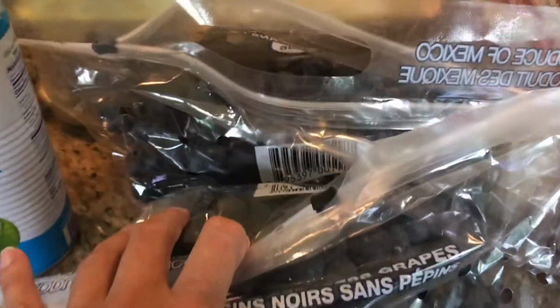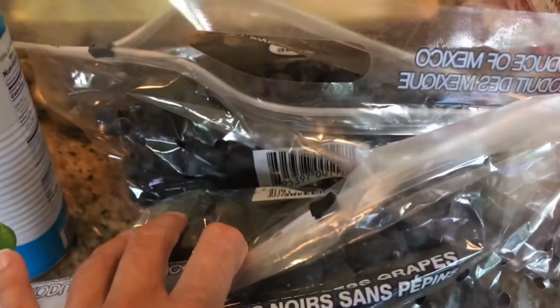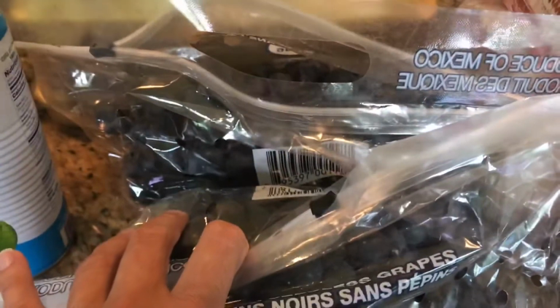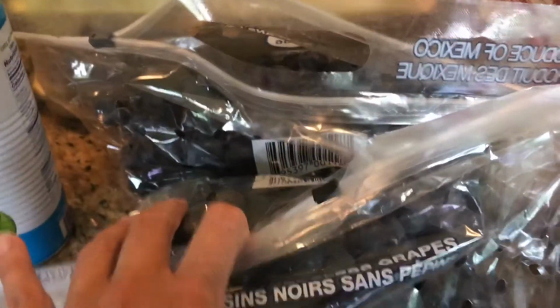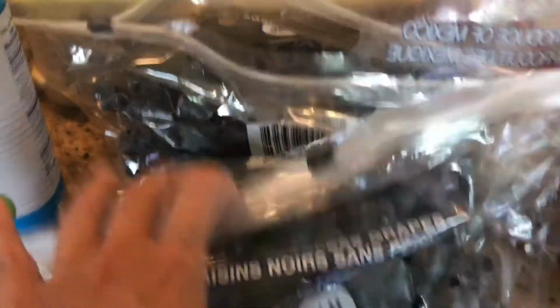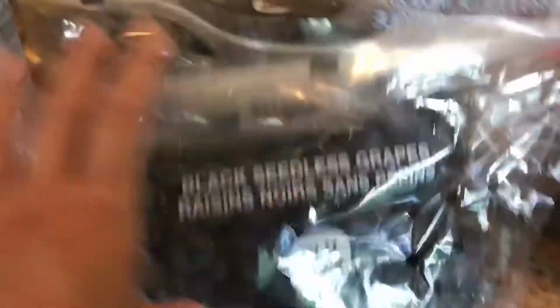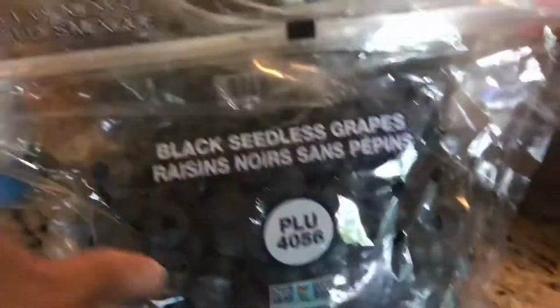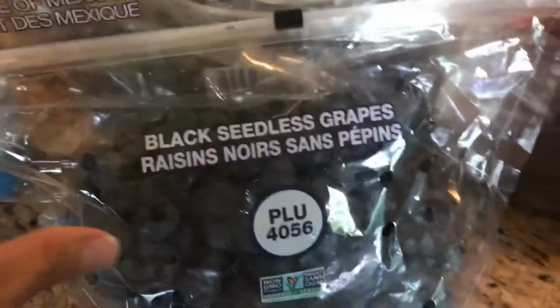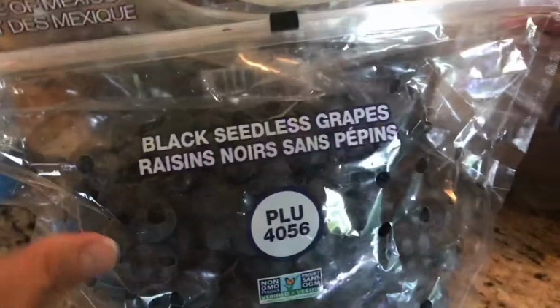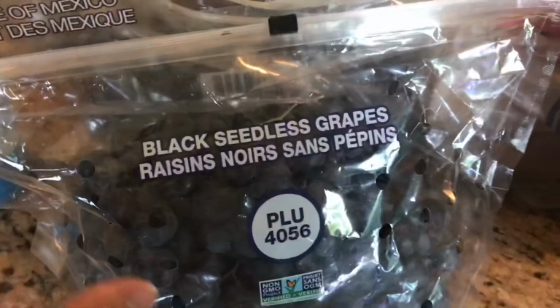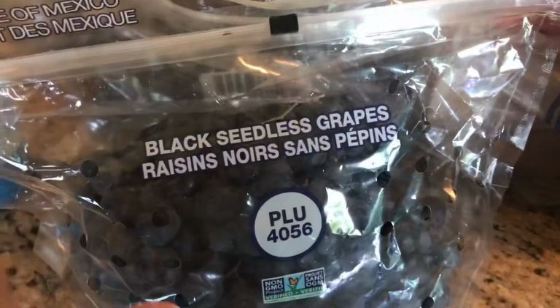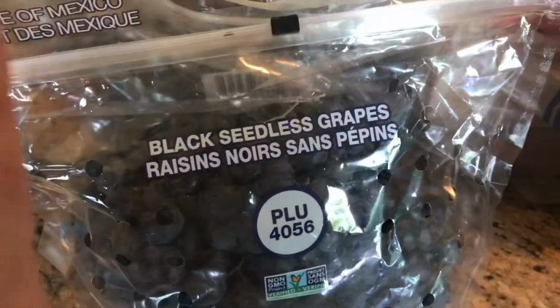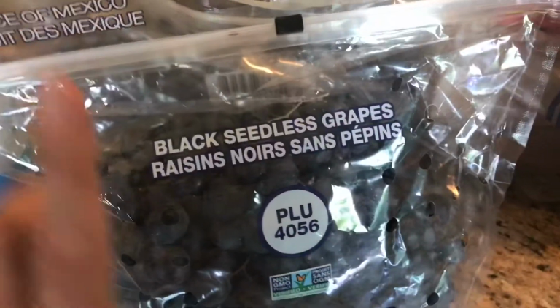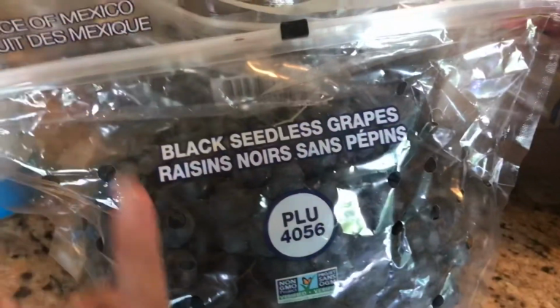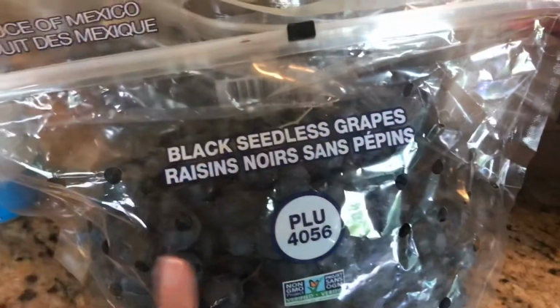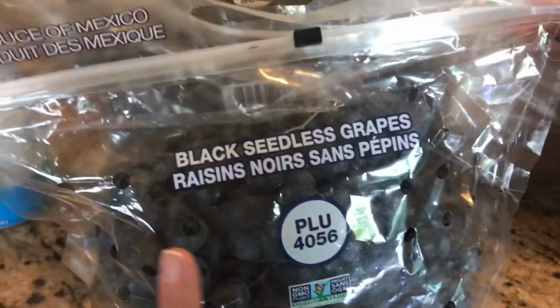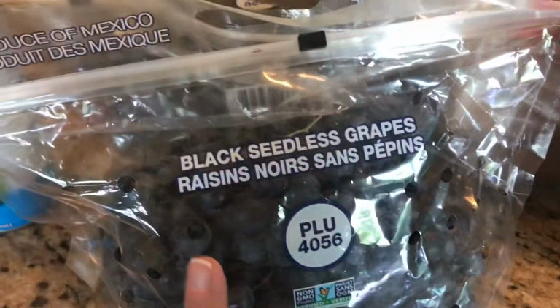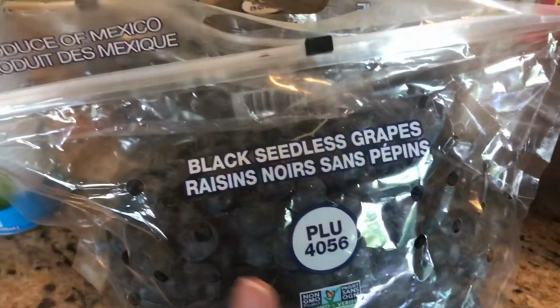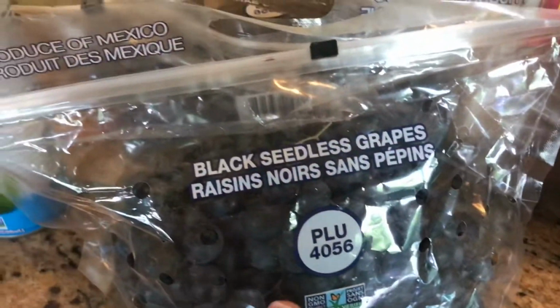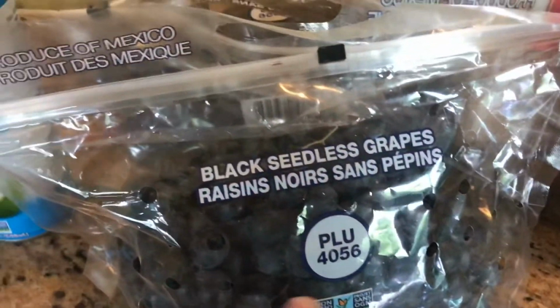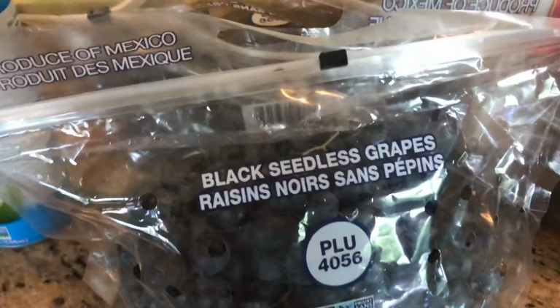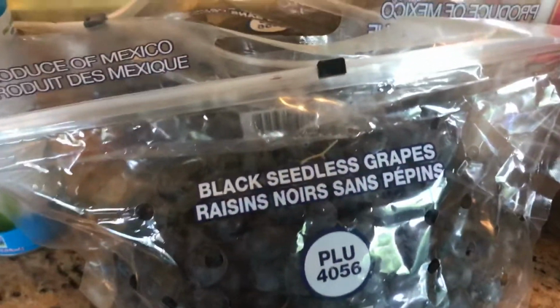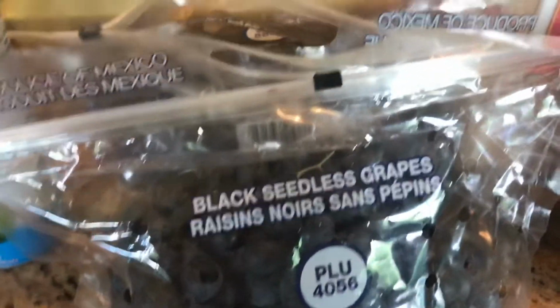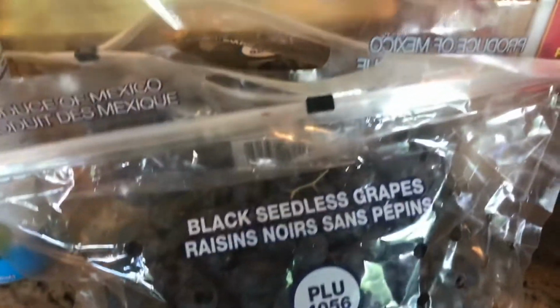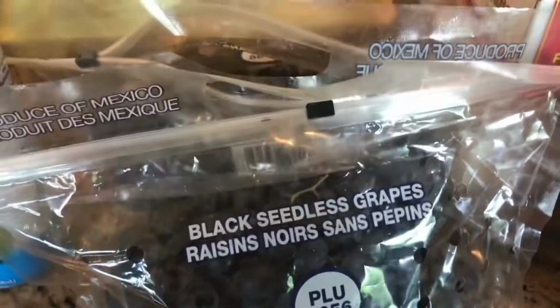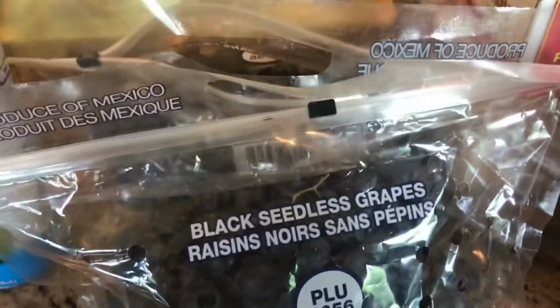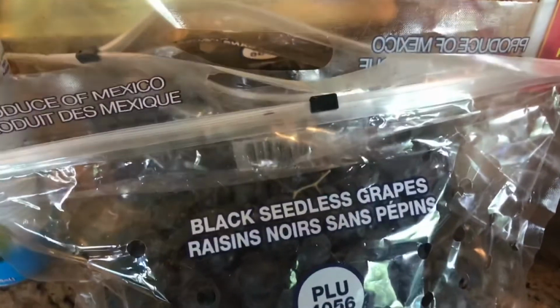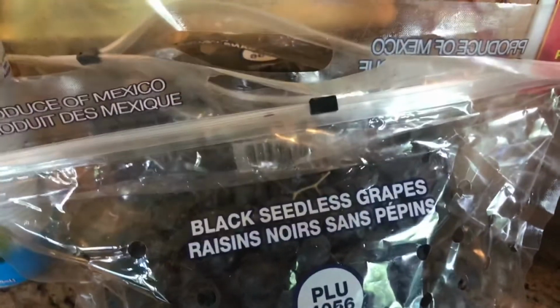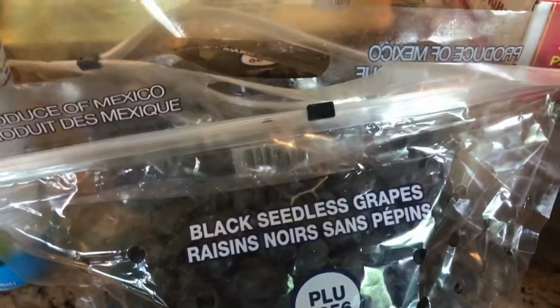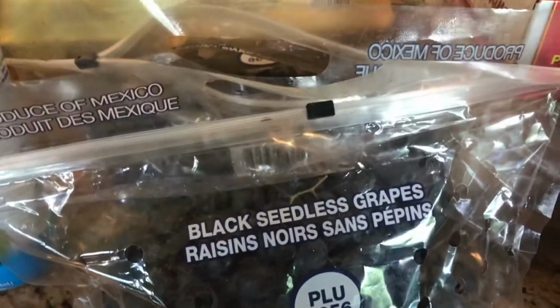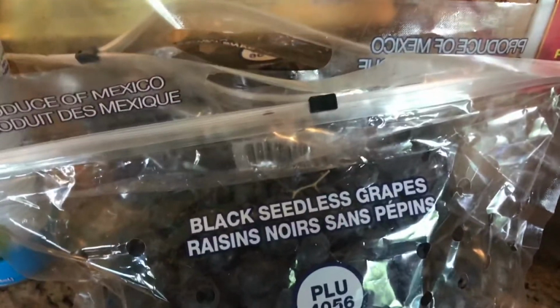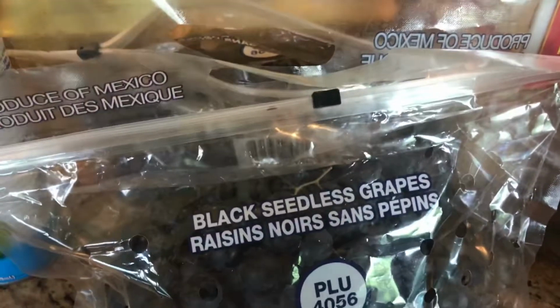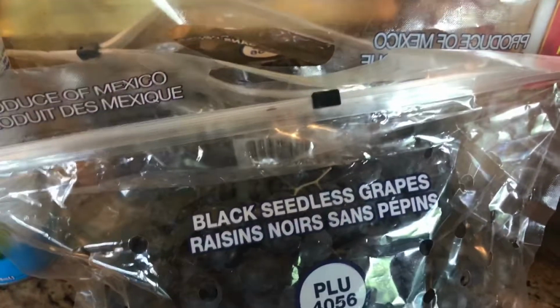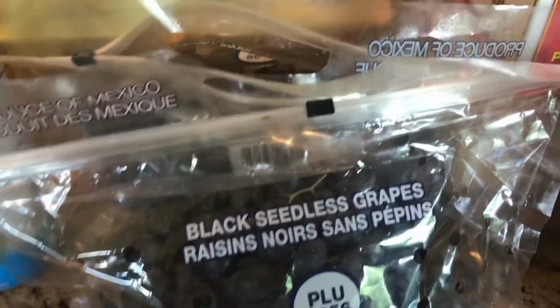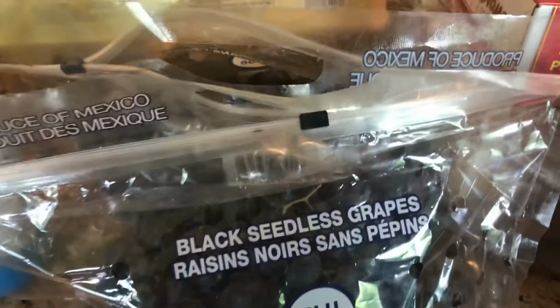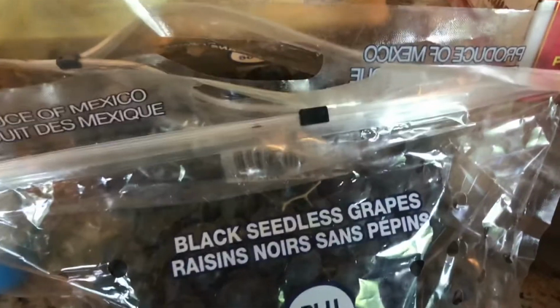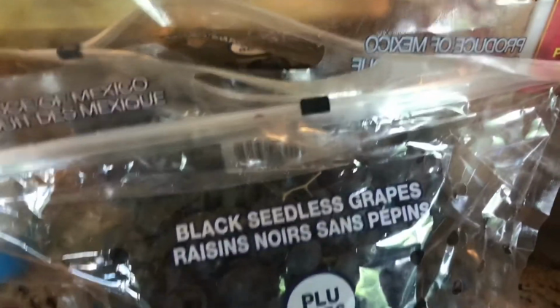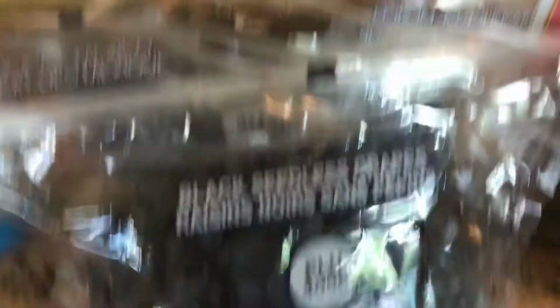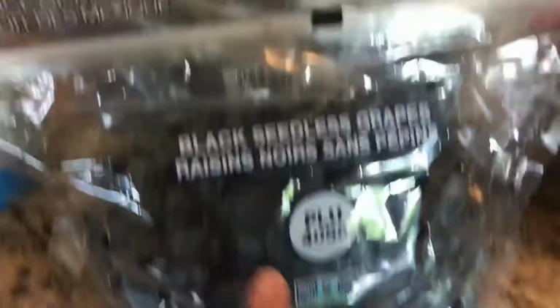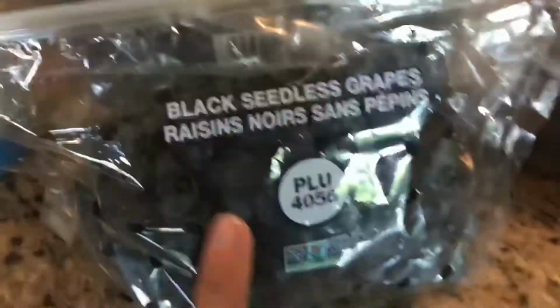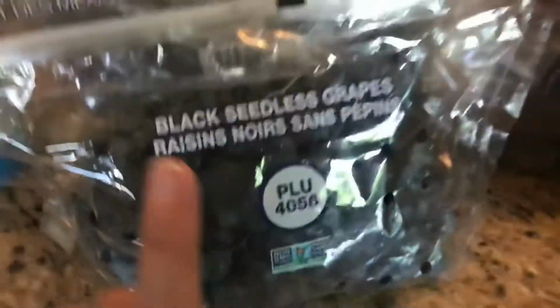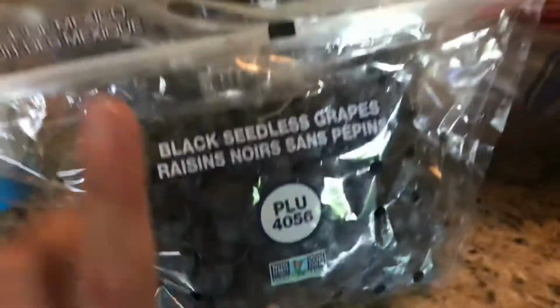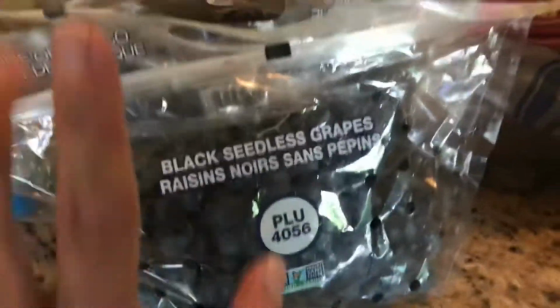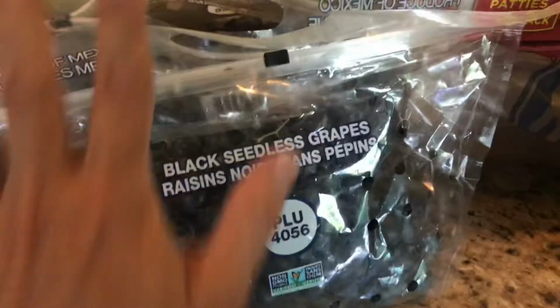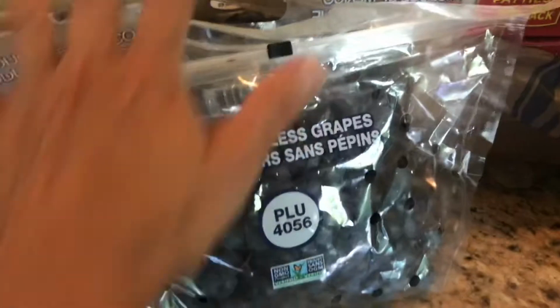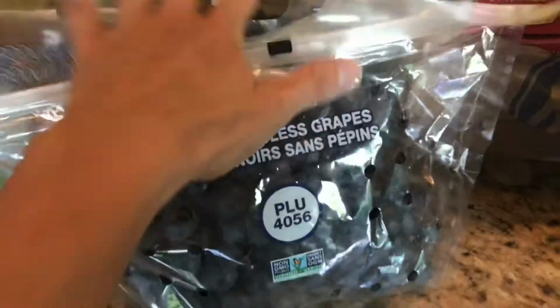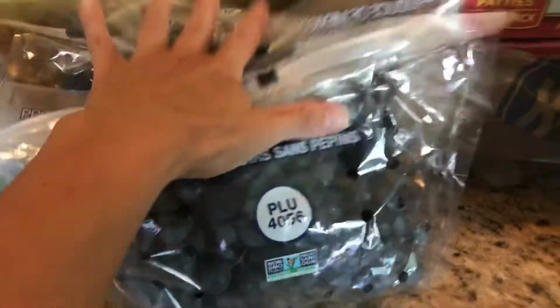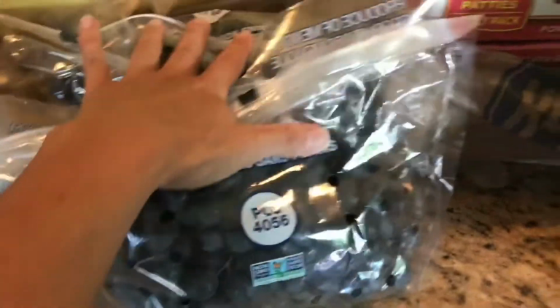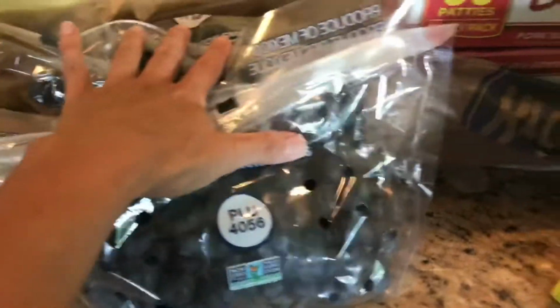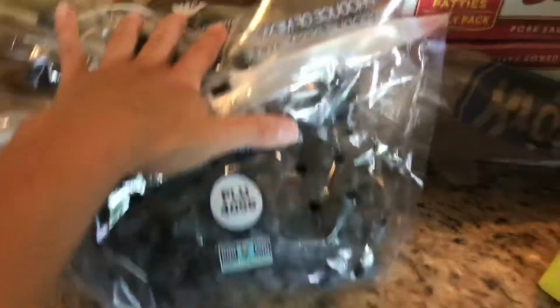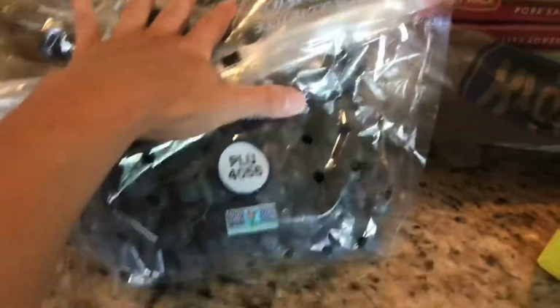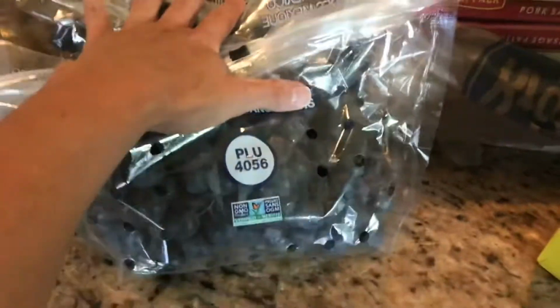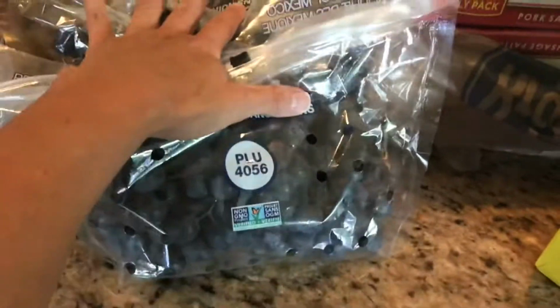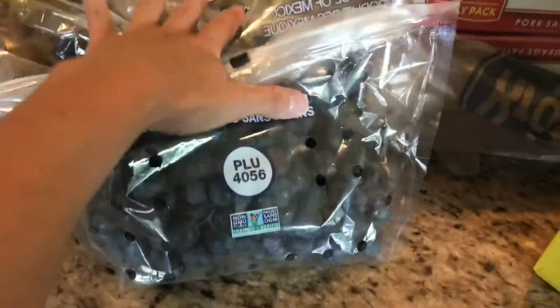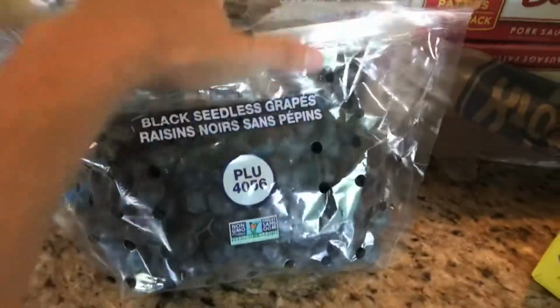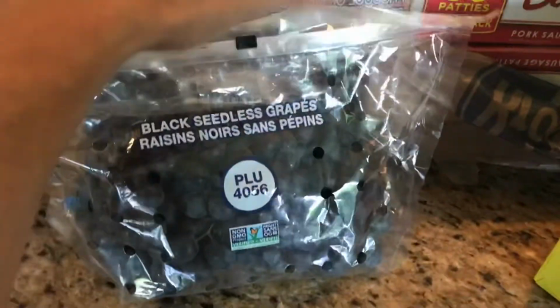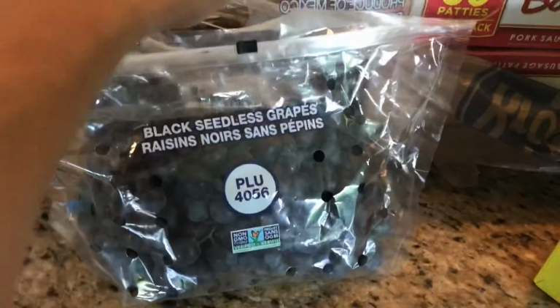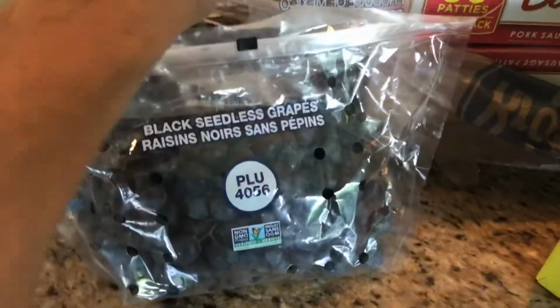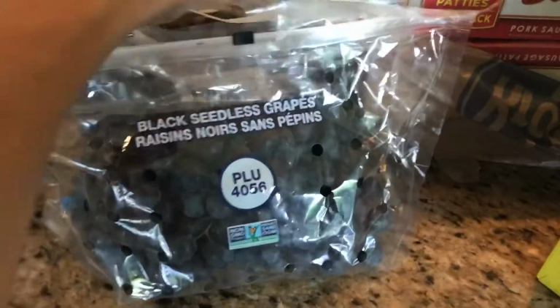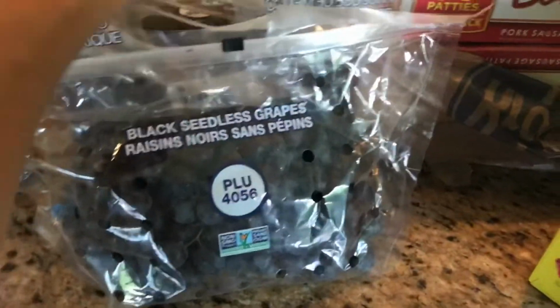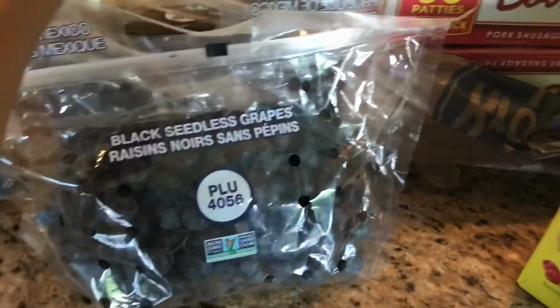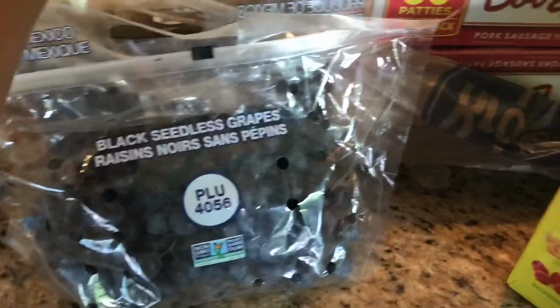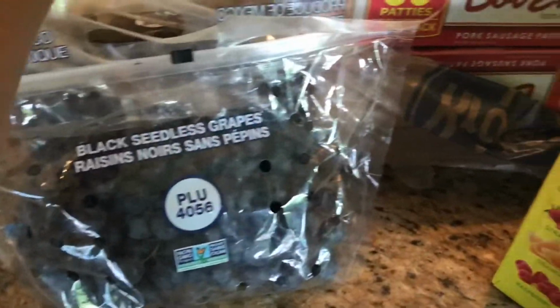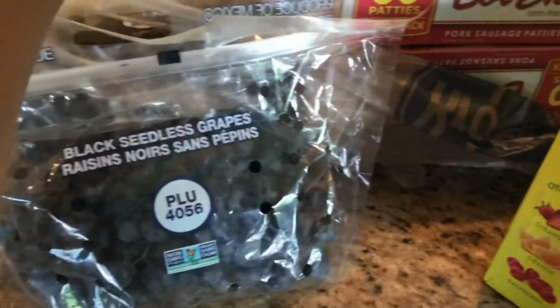The grapes were 88 cents a bunch for green, red, as well as black, so I got two bunches — and they'll be gone by tomorrow.